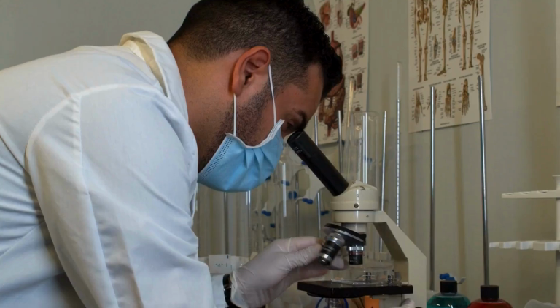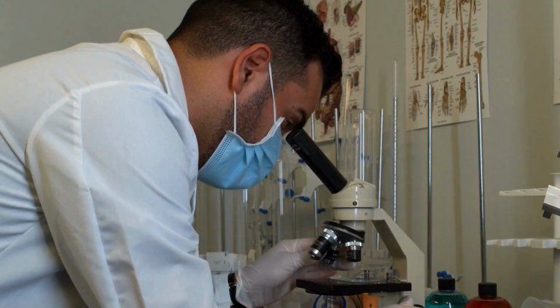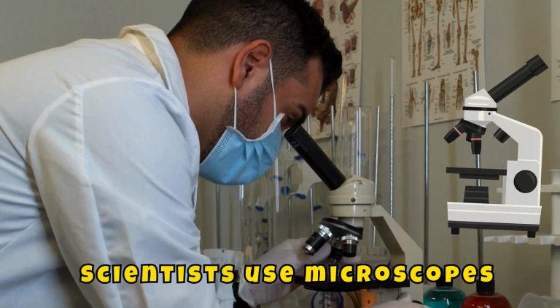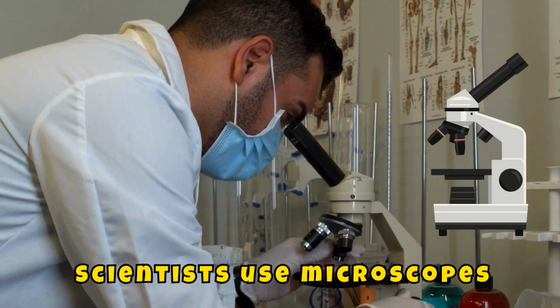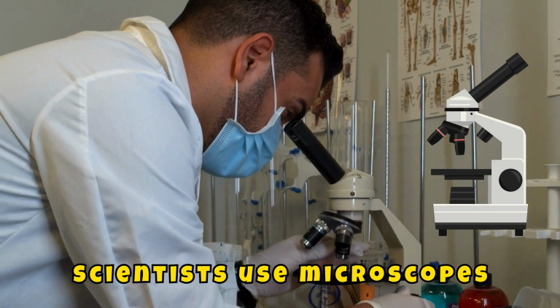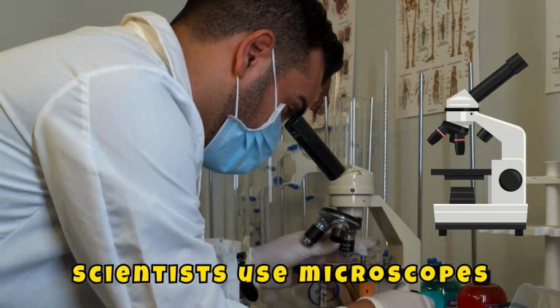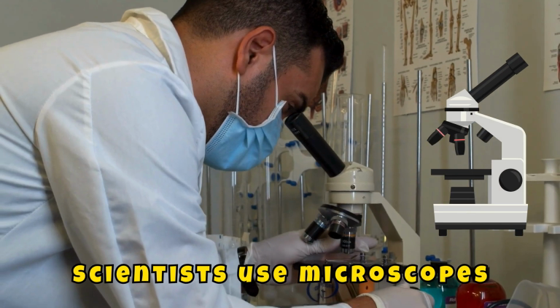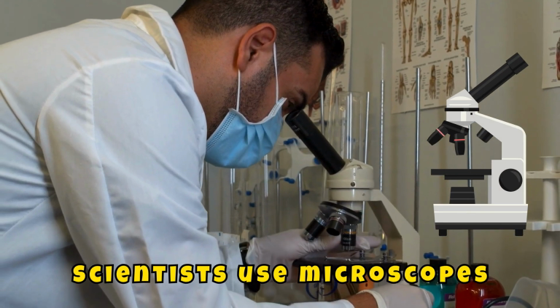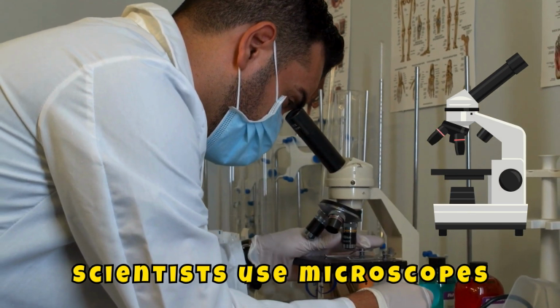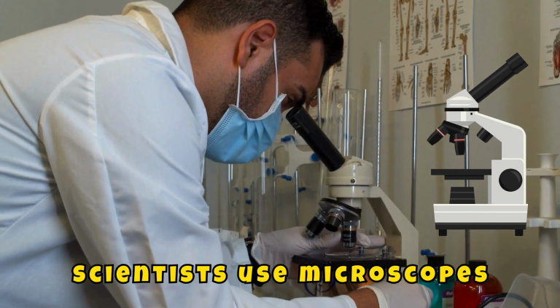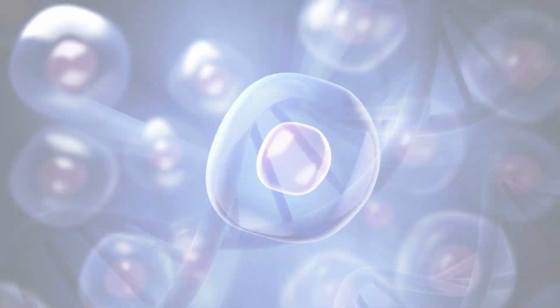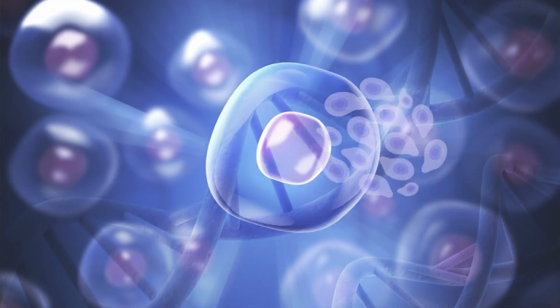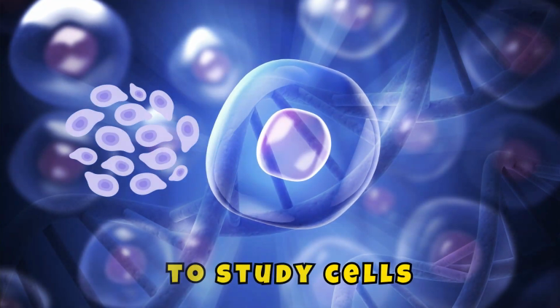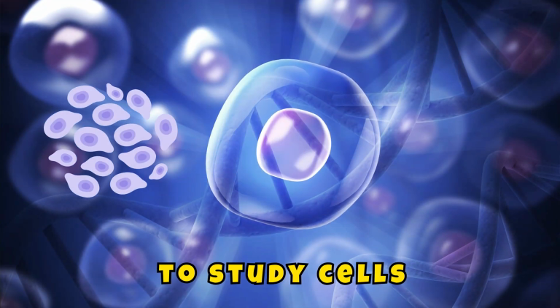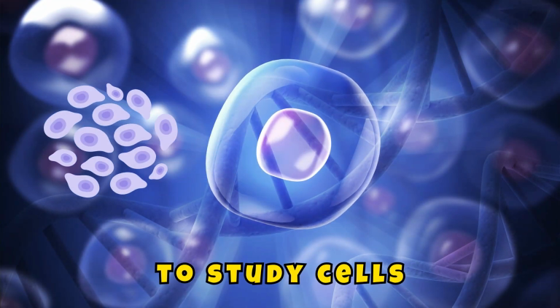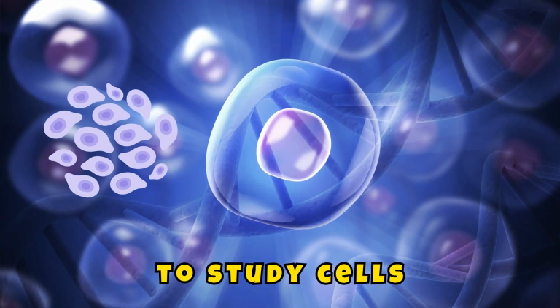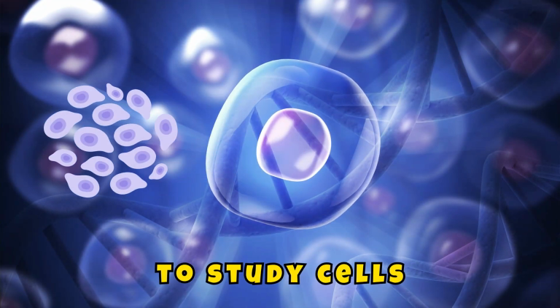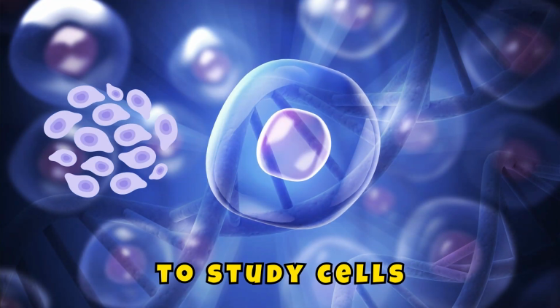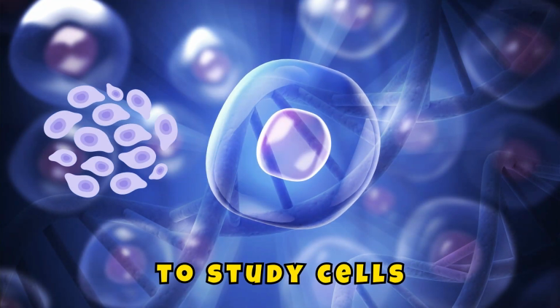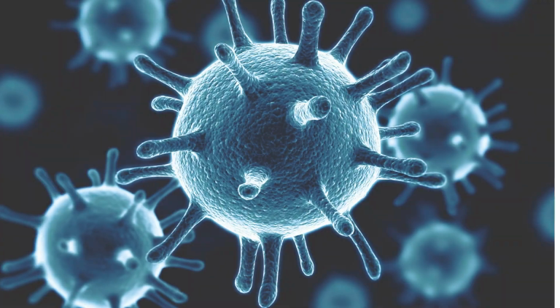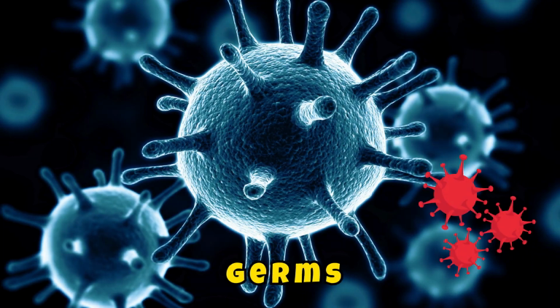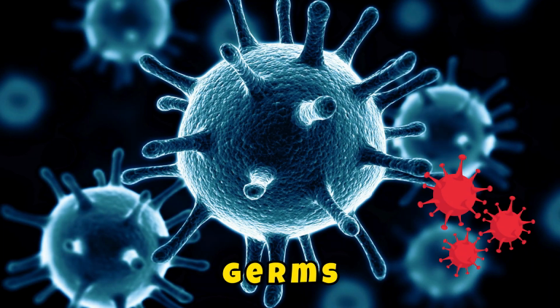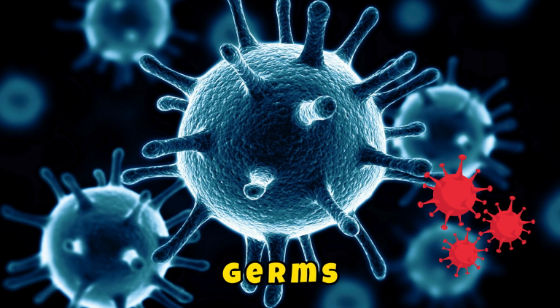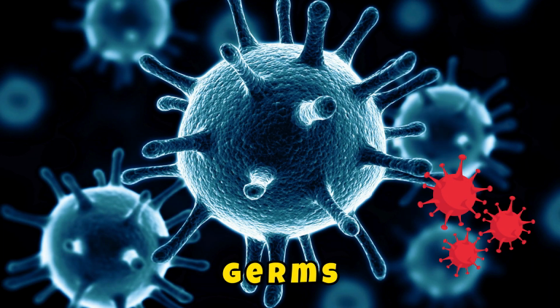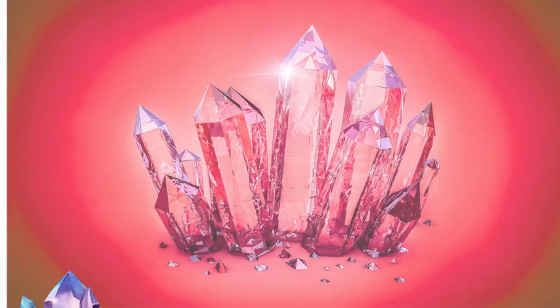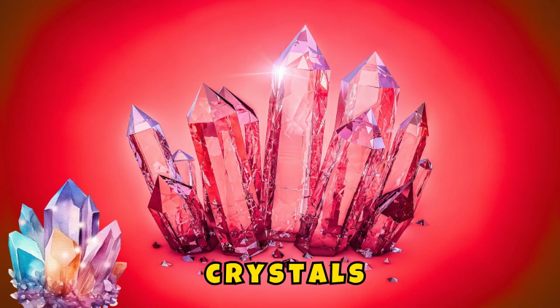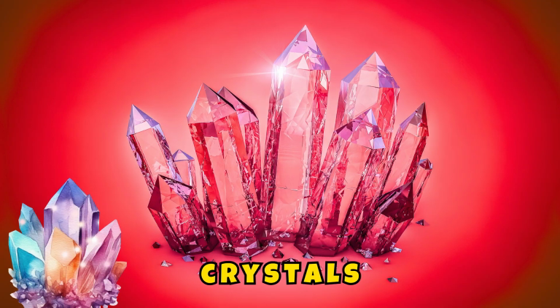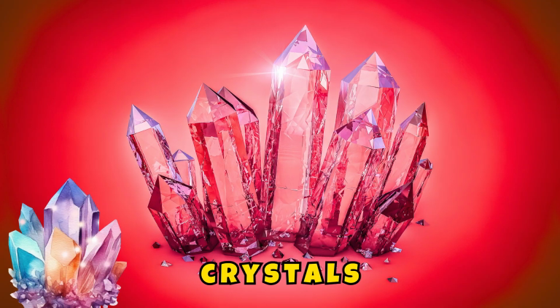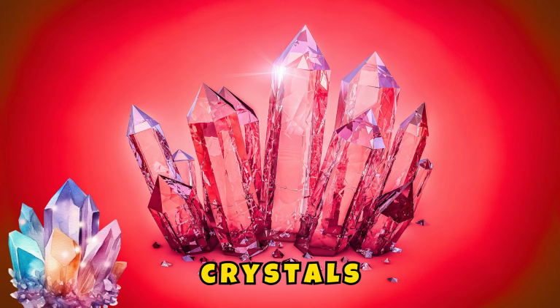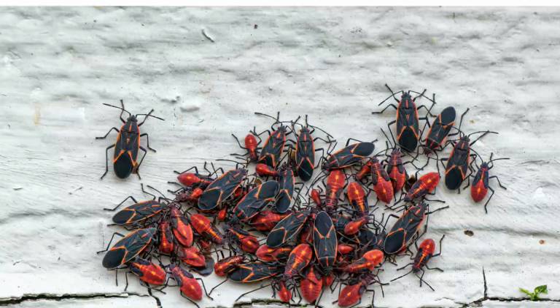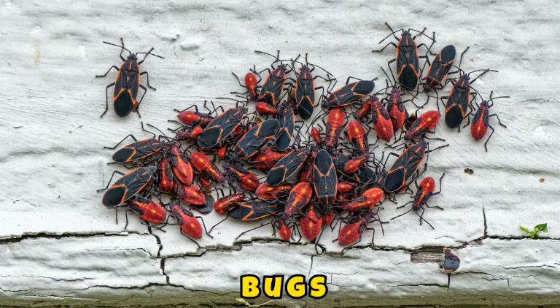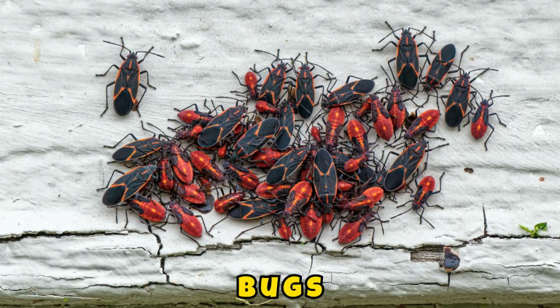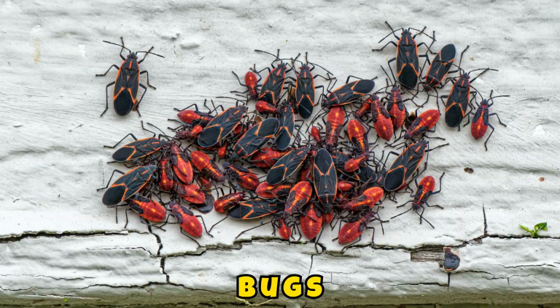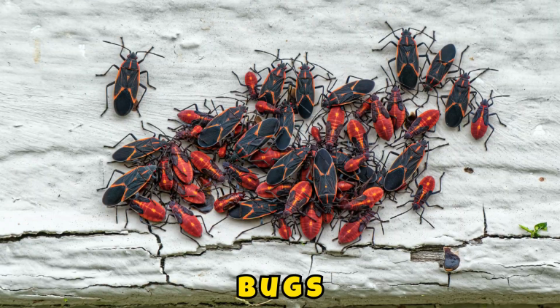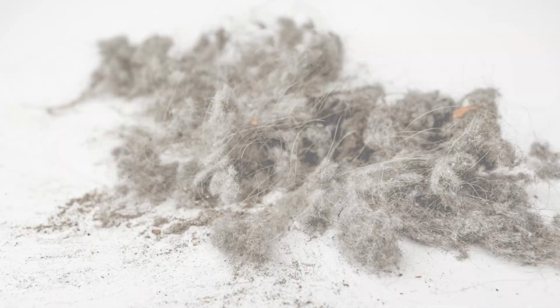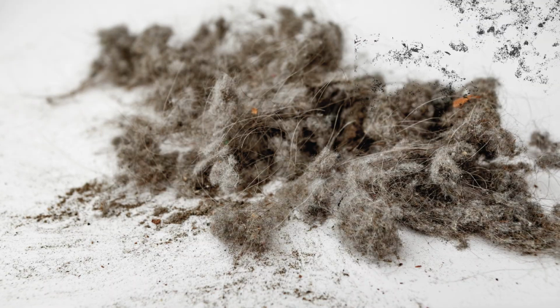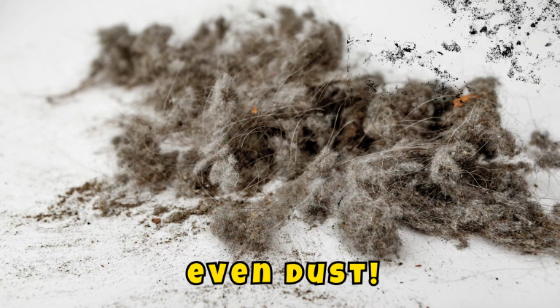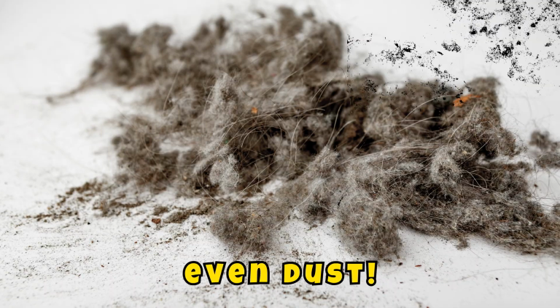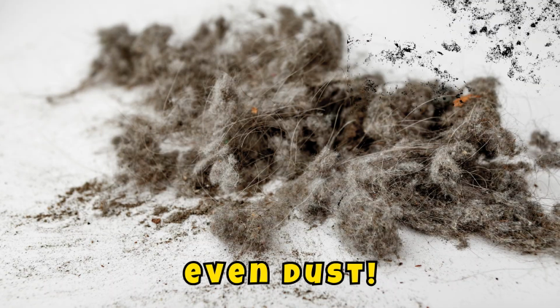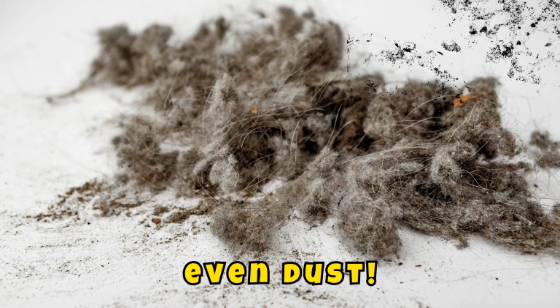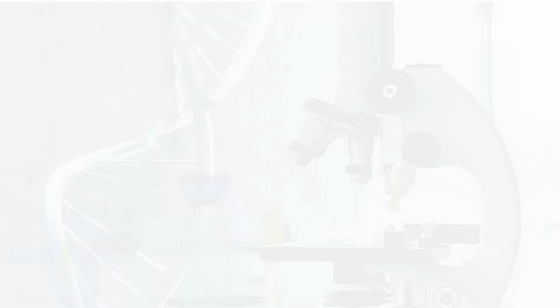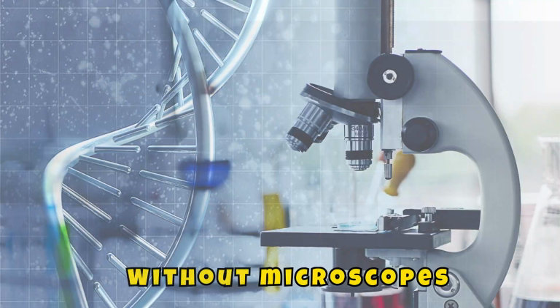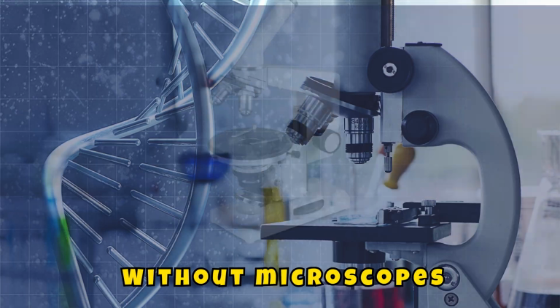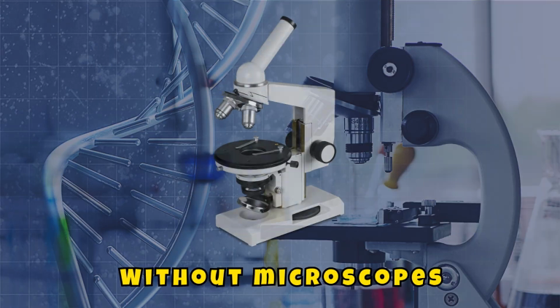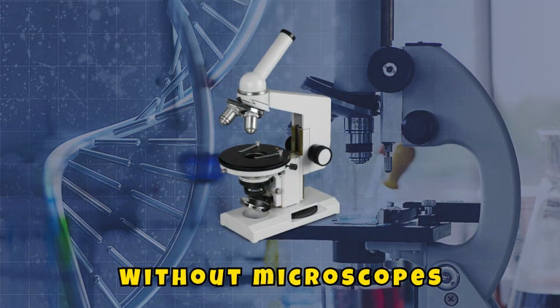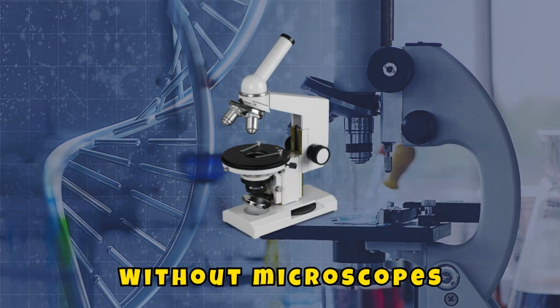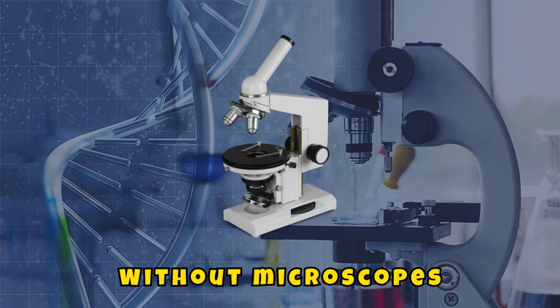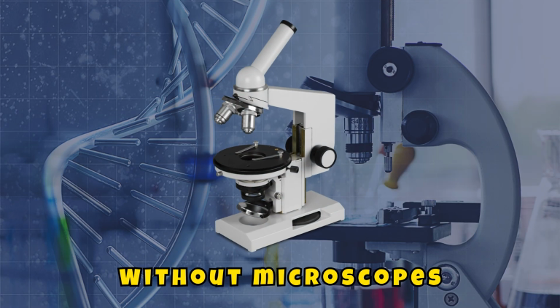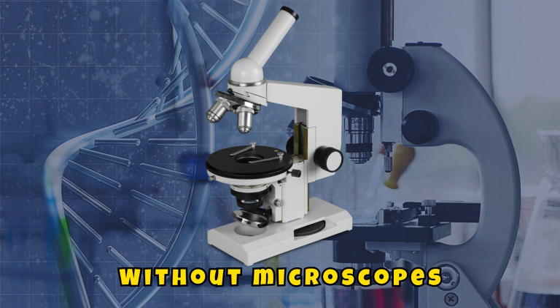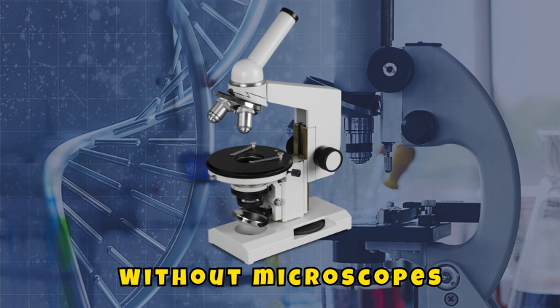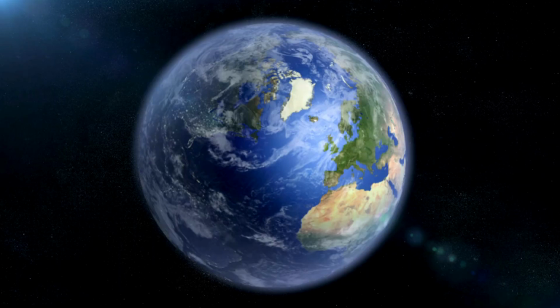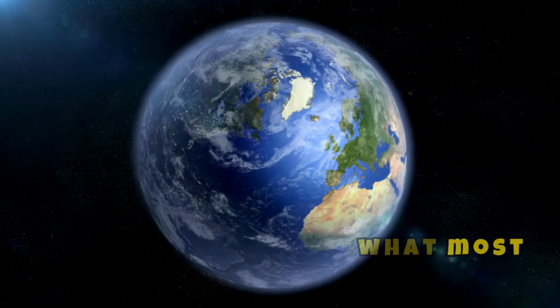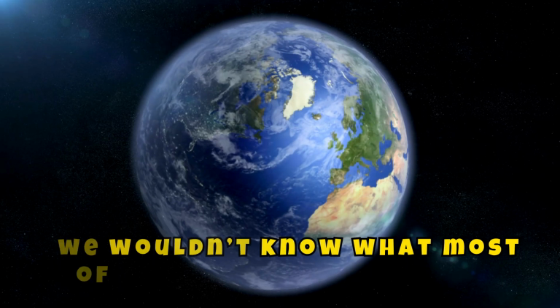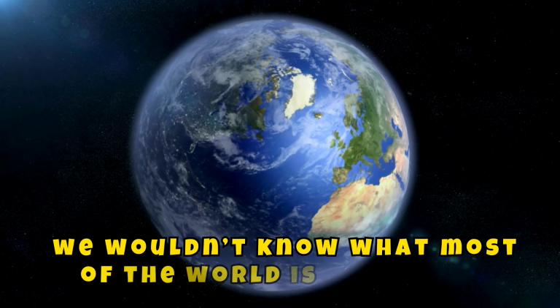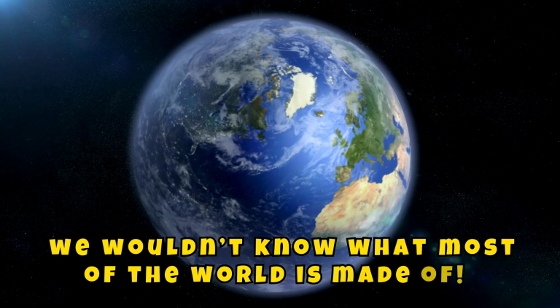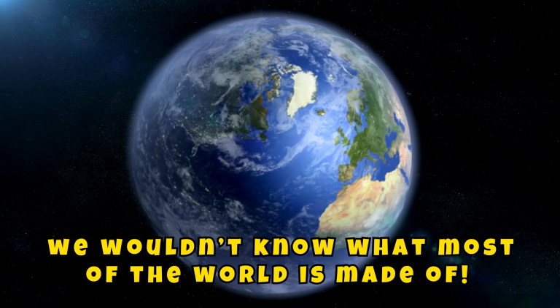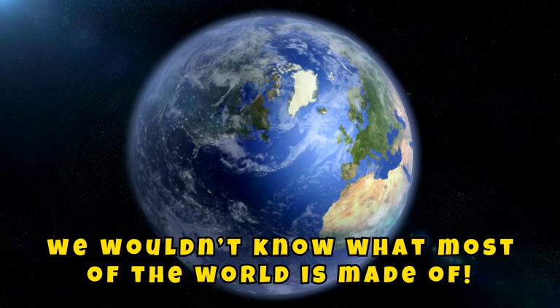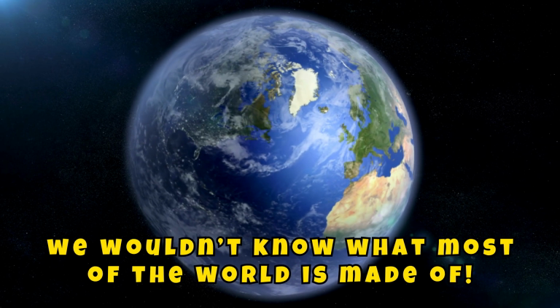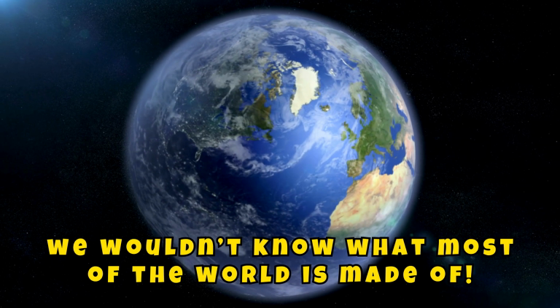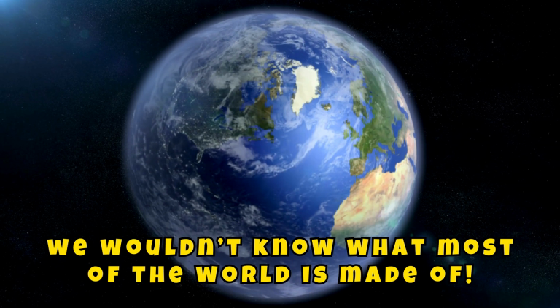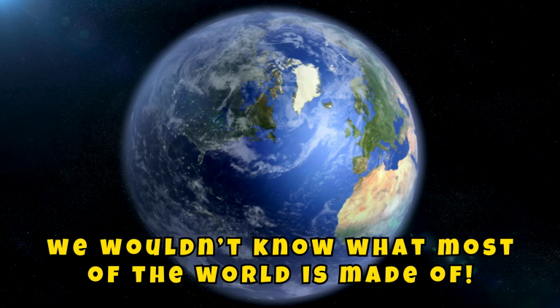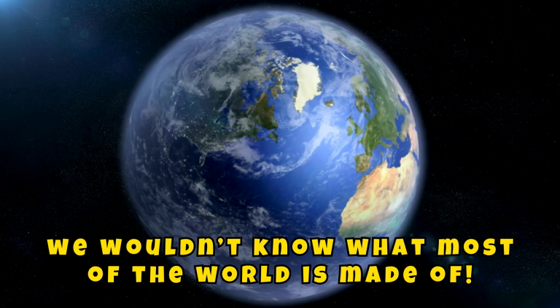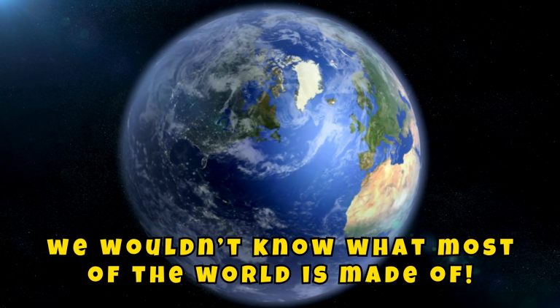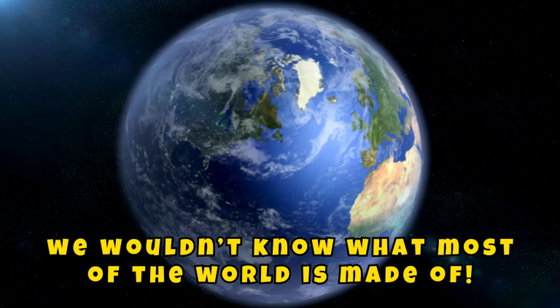Scientists use microscopes to study cells, germs, crystals, bugs, even dust. Without microscopes, we wouldn't know what most of the world is made of.